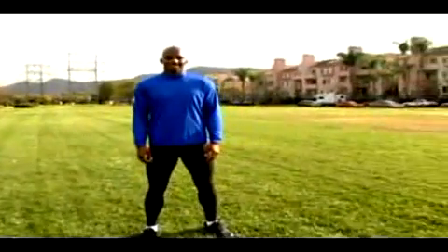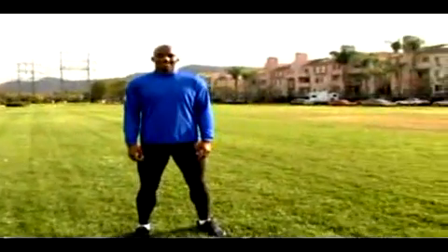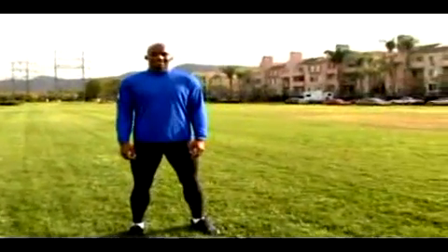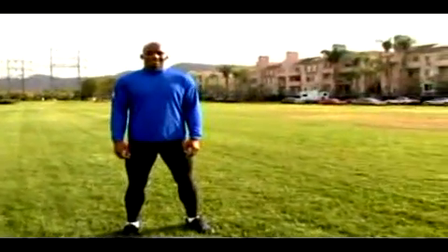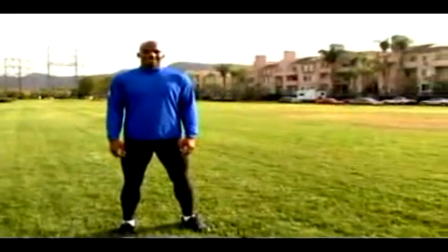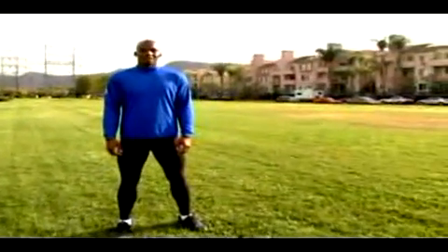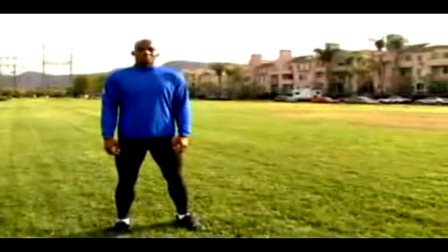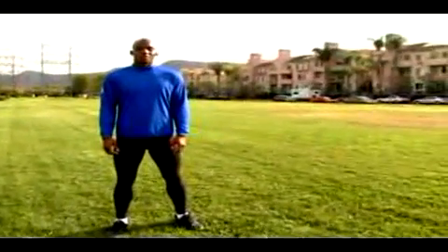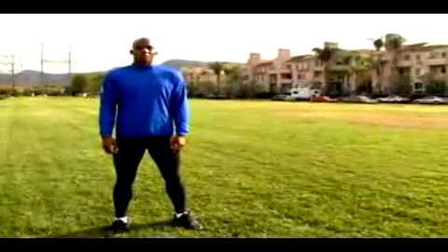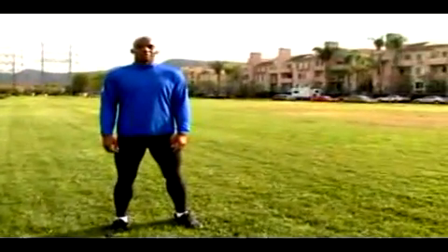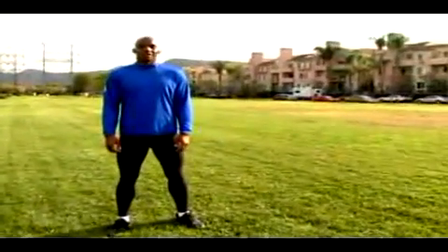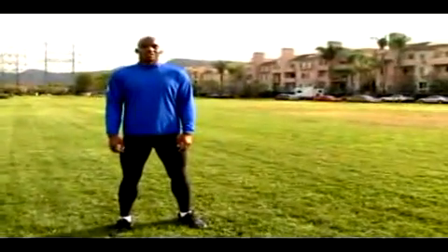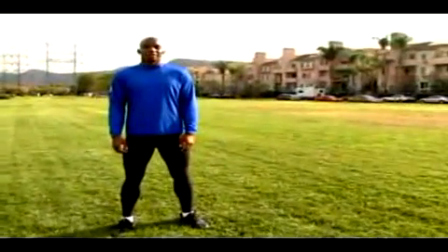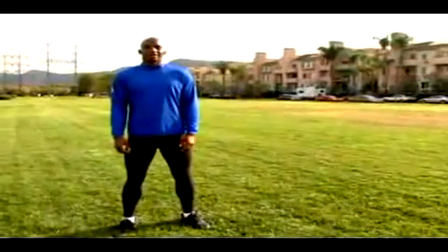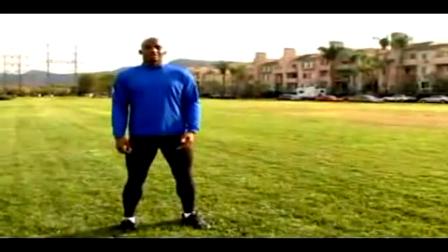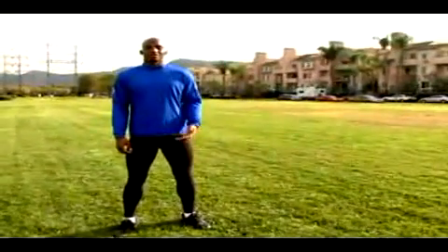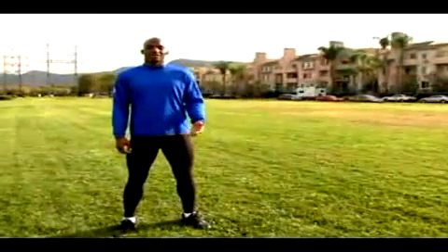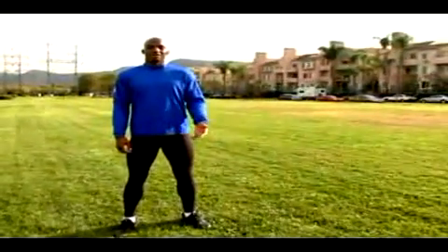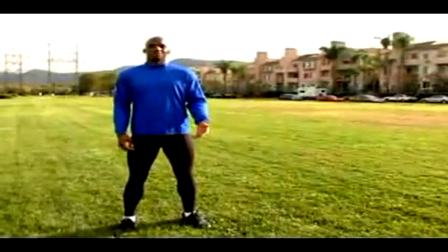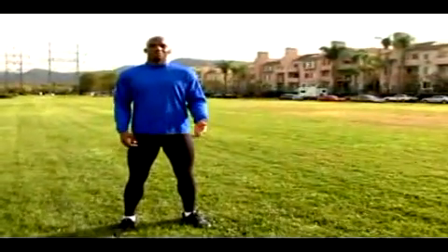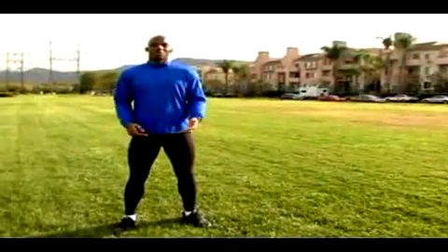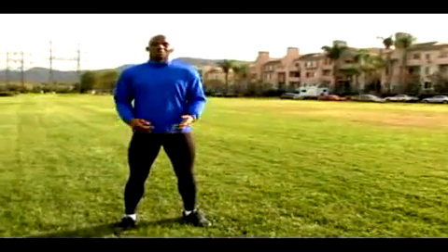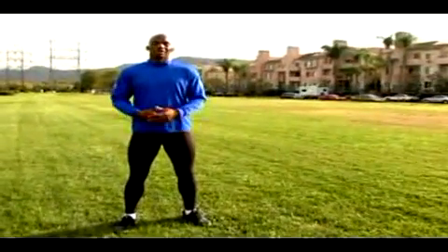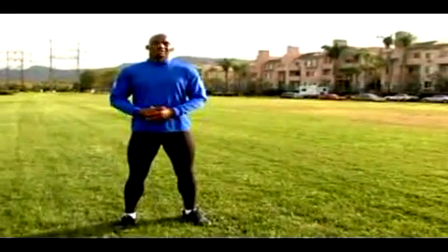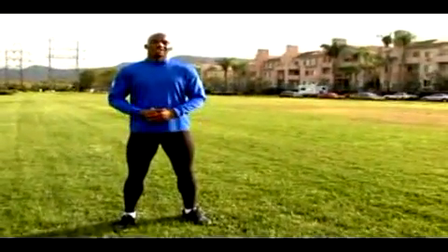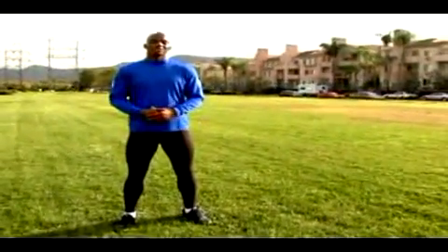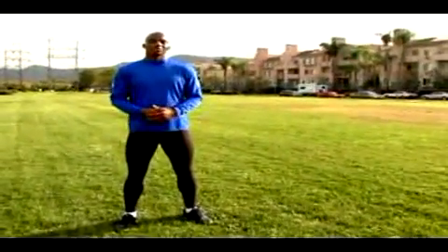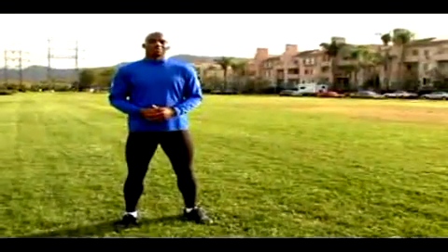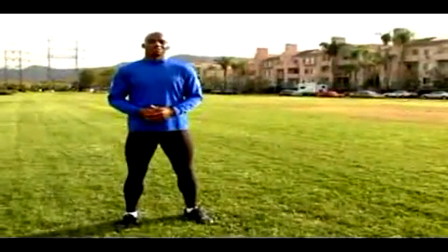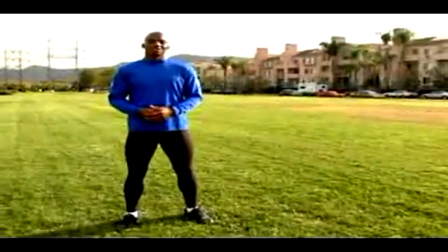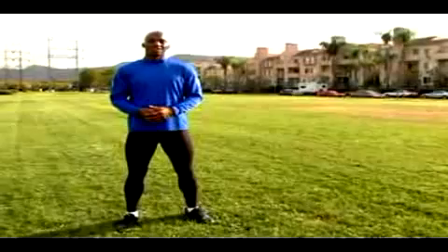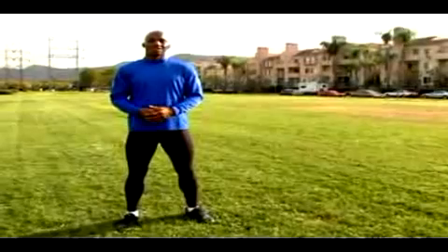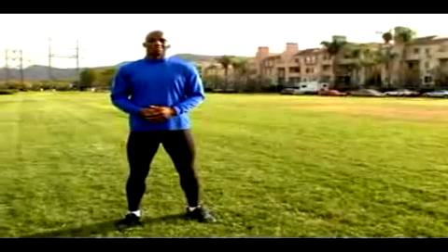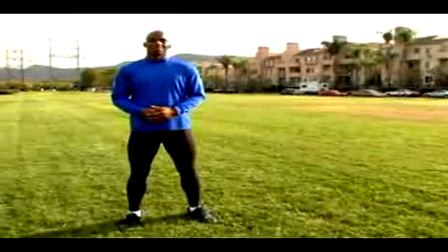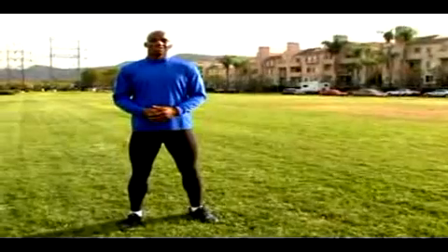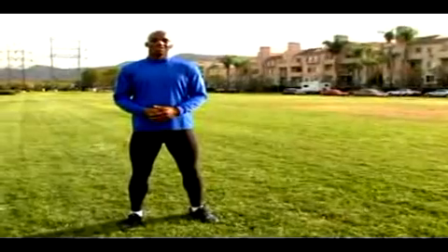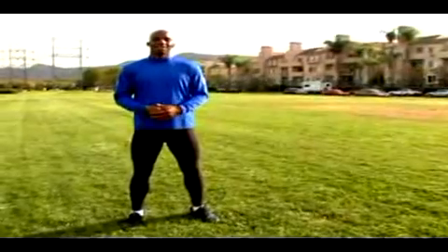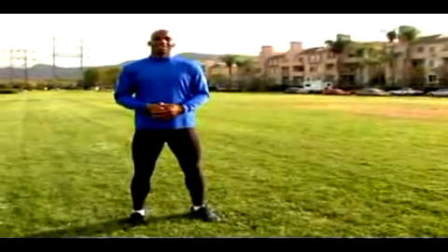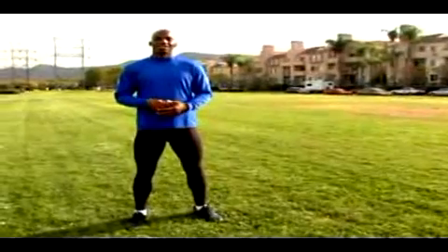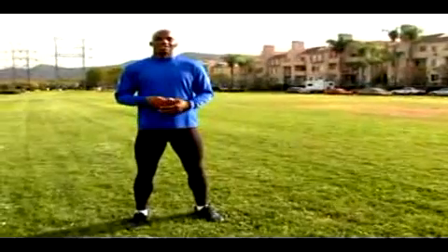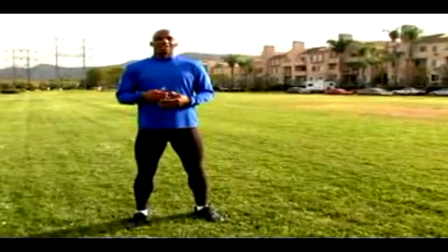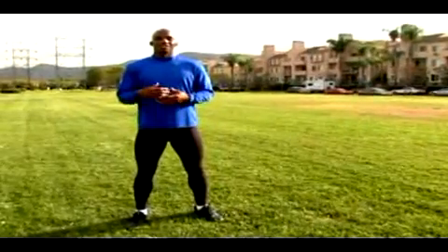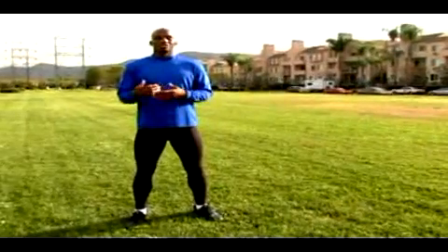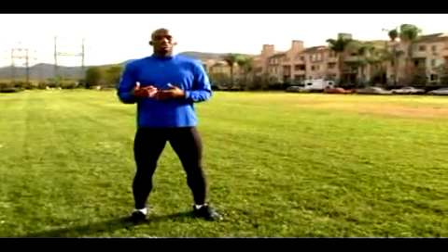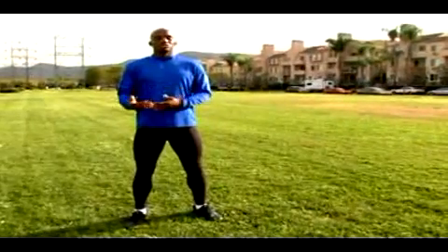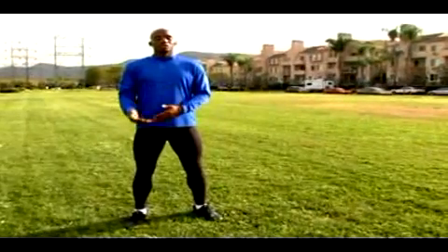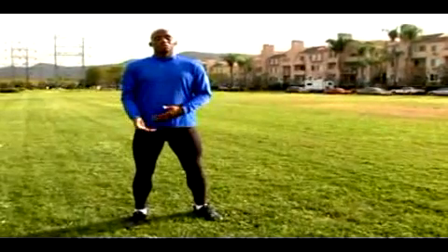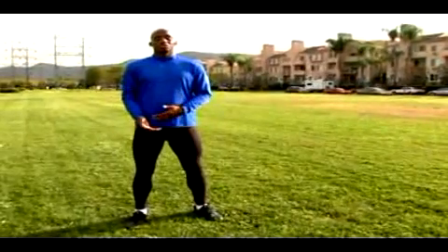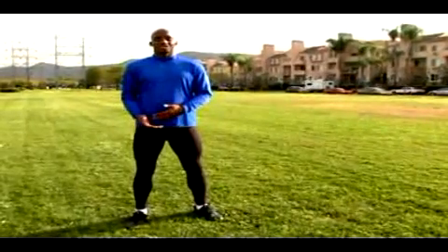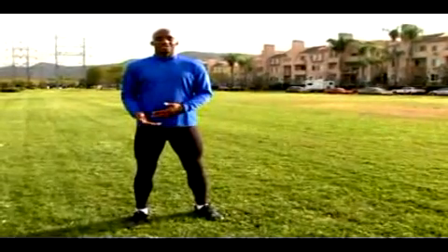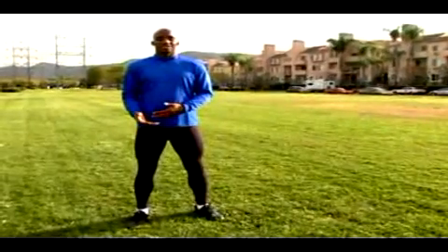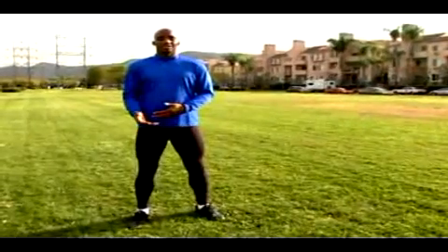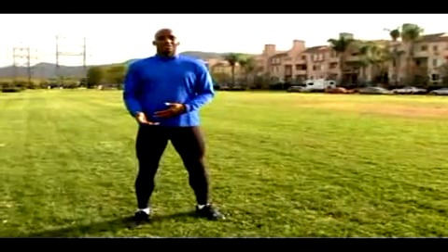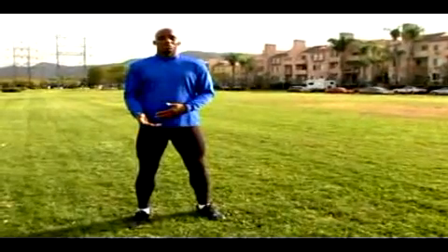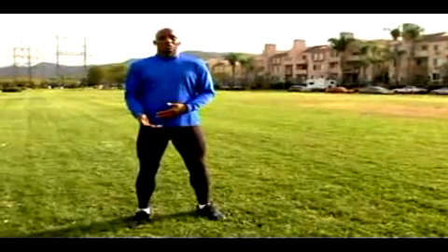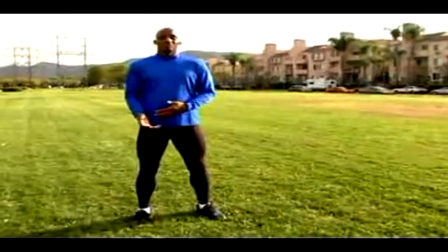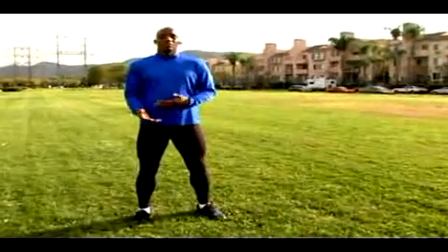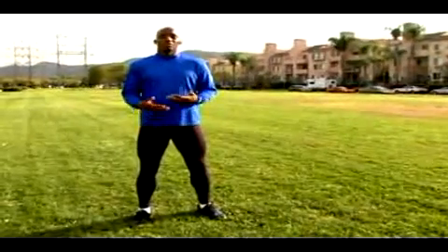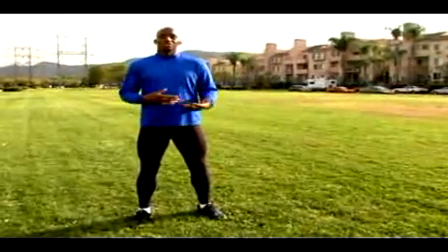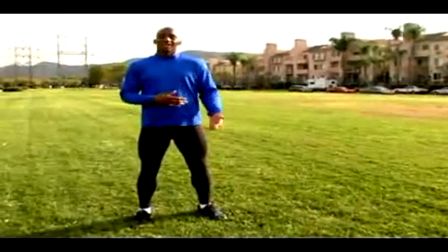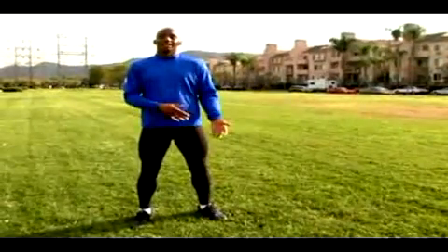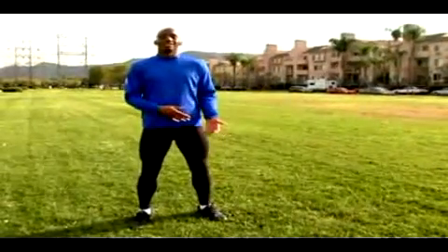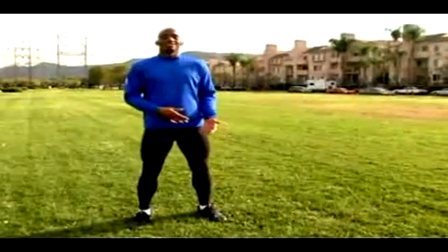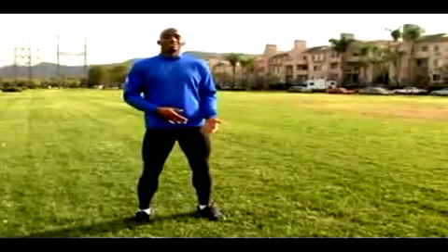Hi, I'm Jabari Pride and welcome back to expertvillage.com. The drill that we just did was marching high knees.